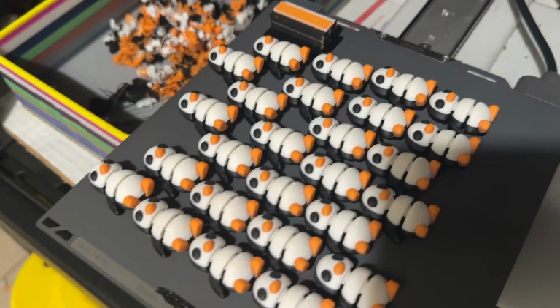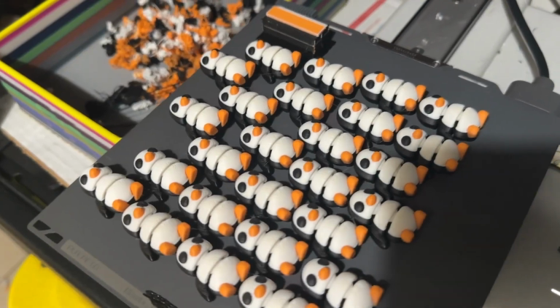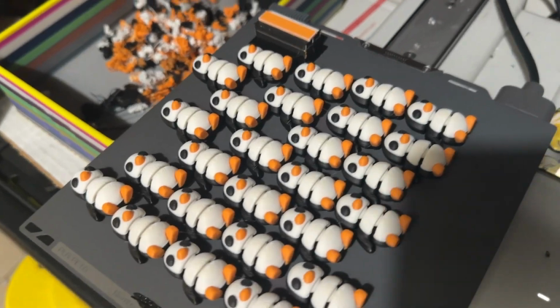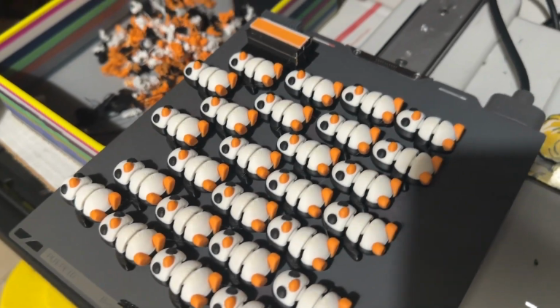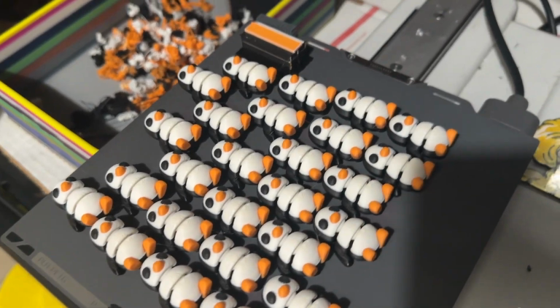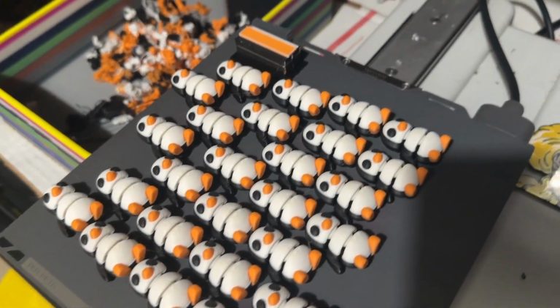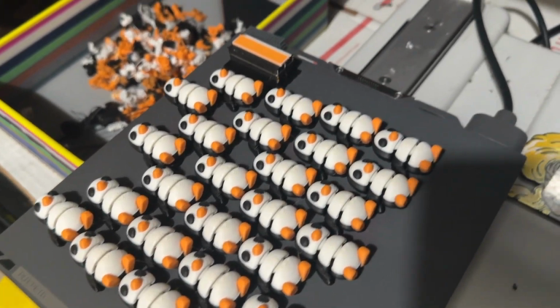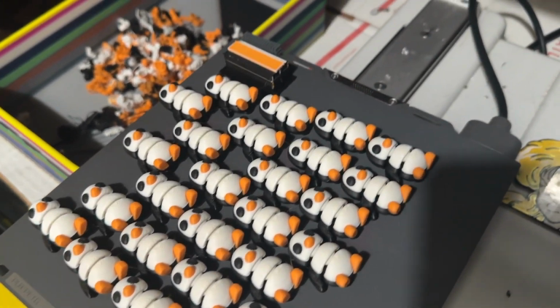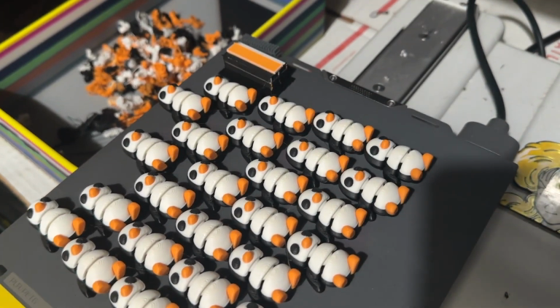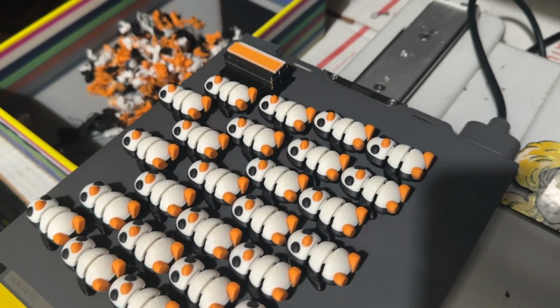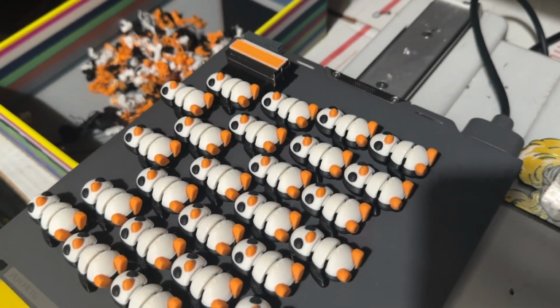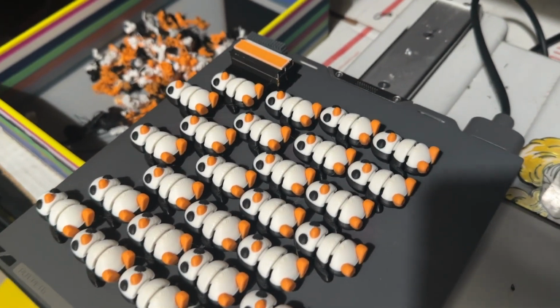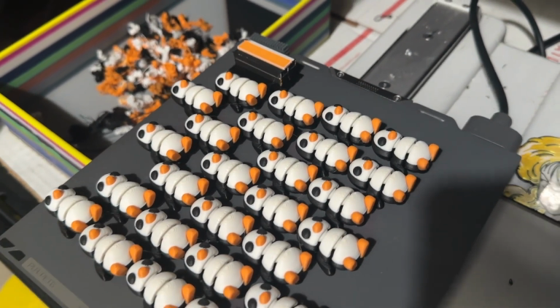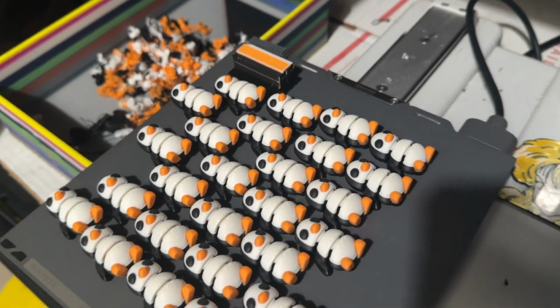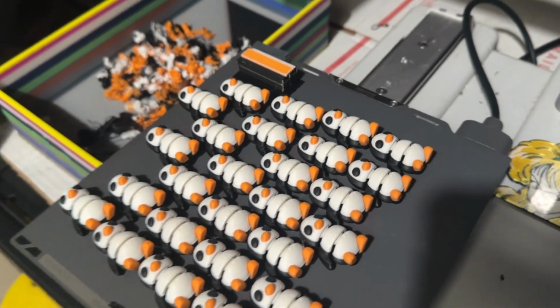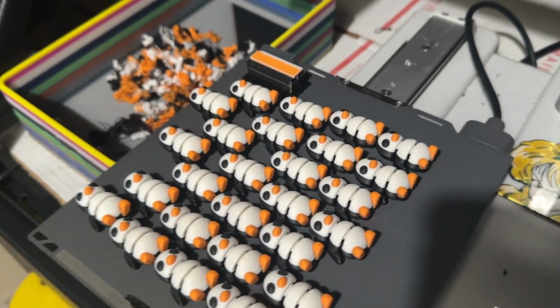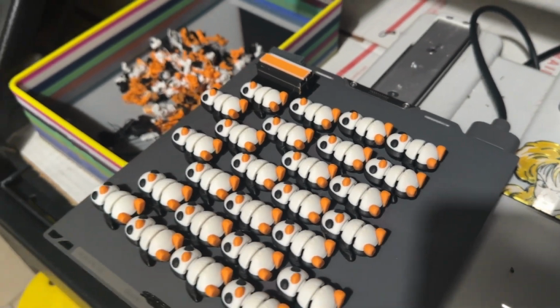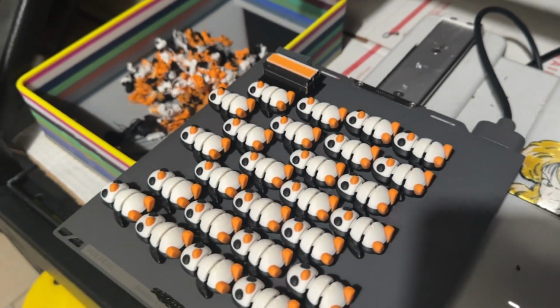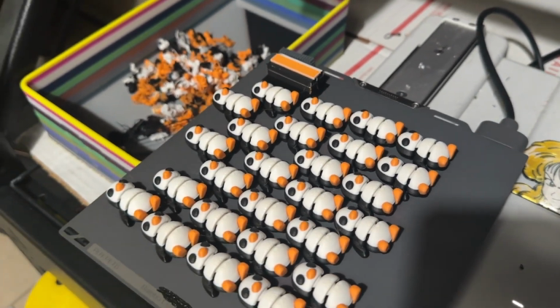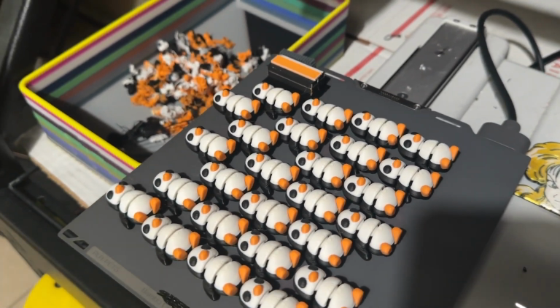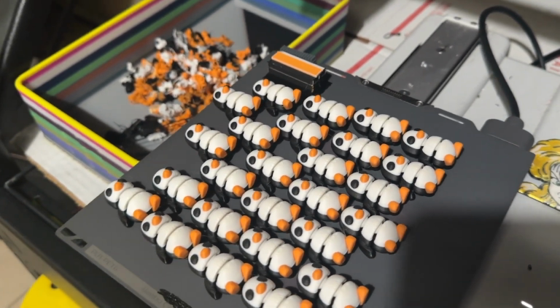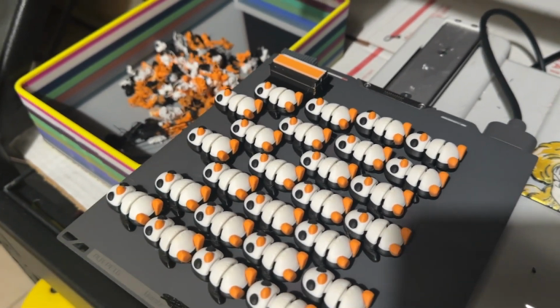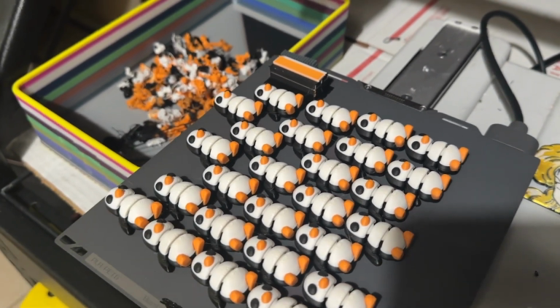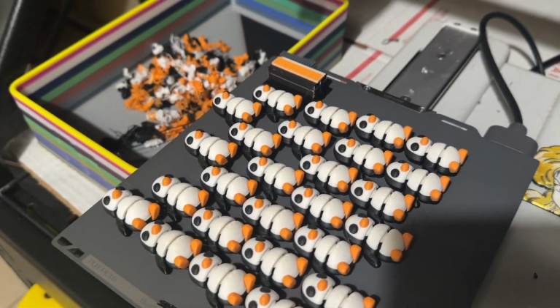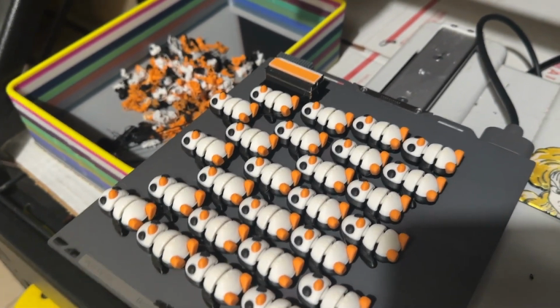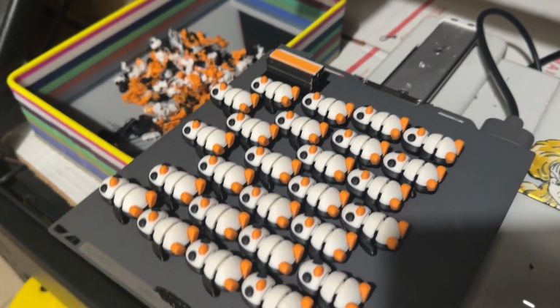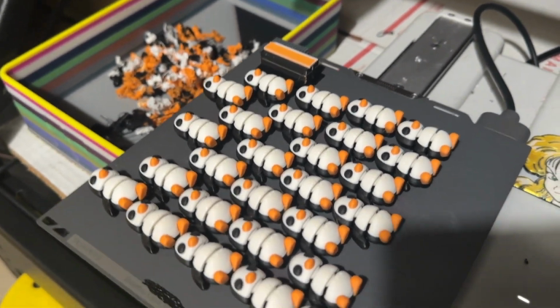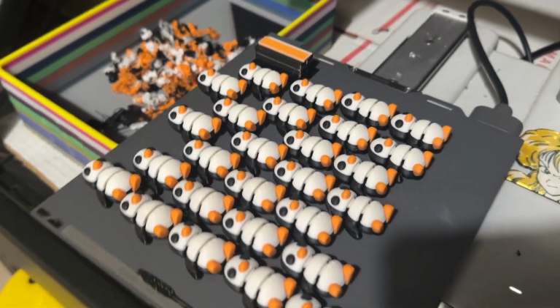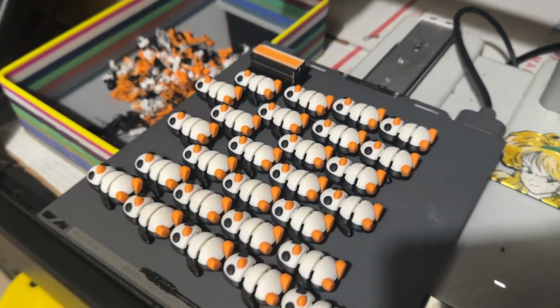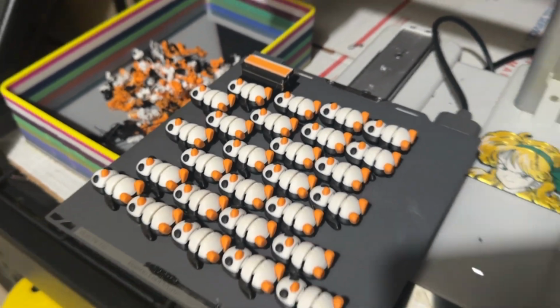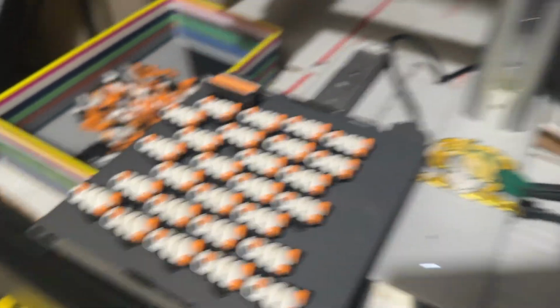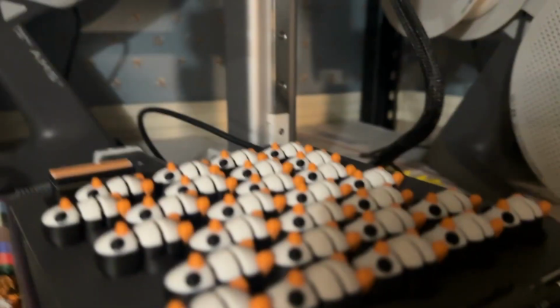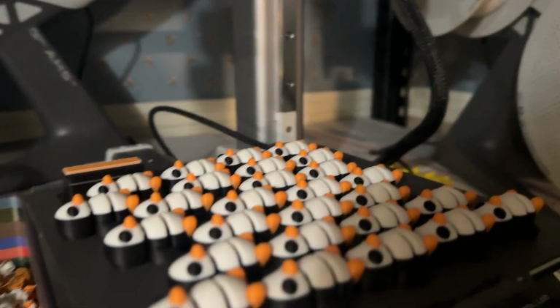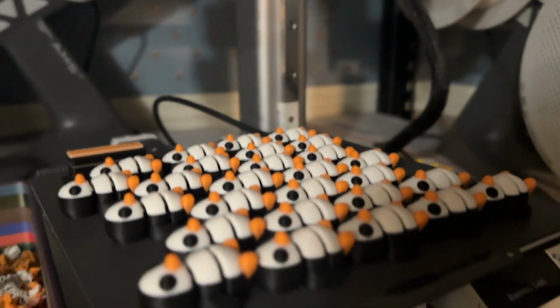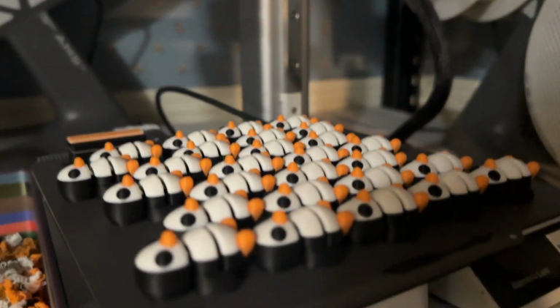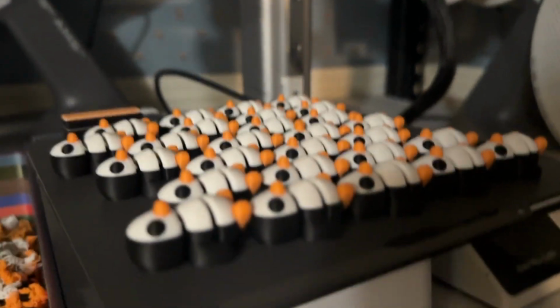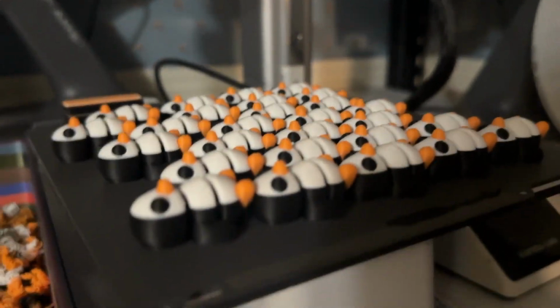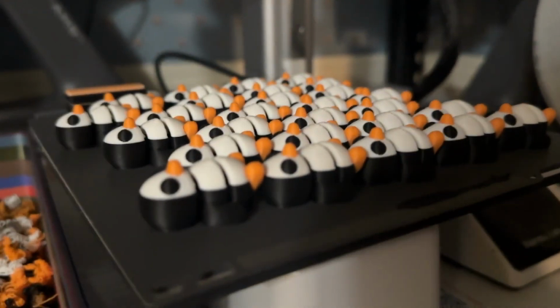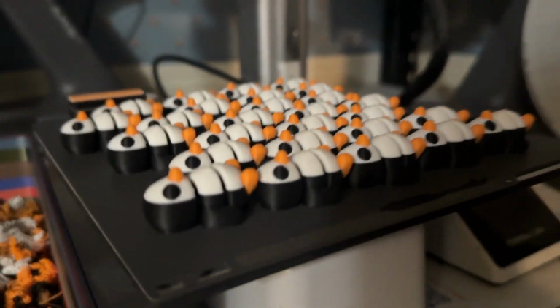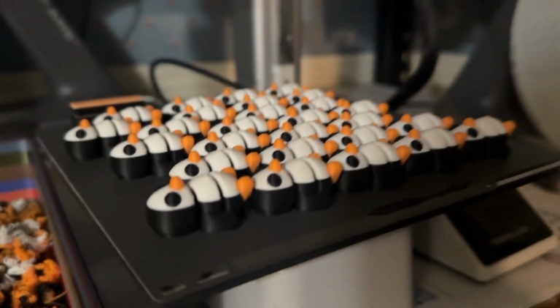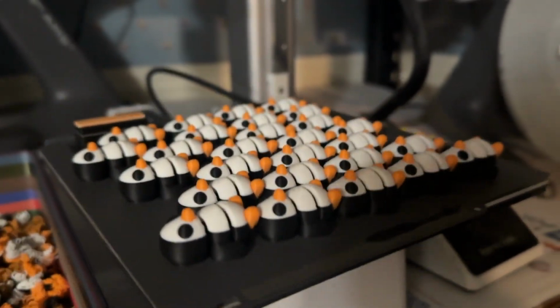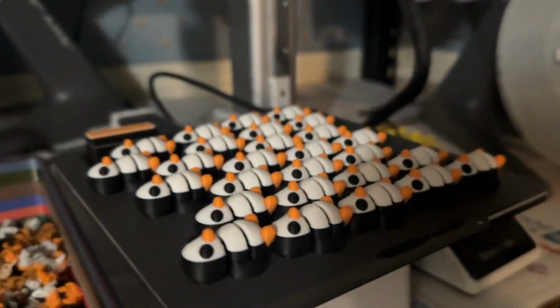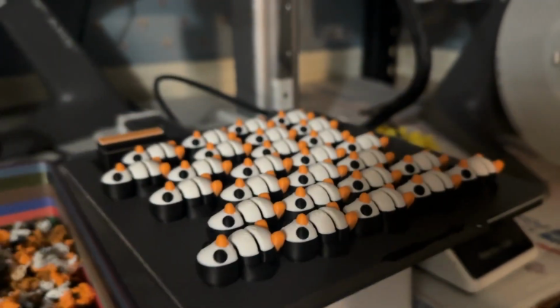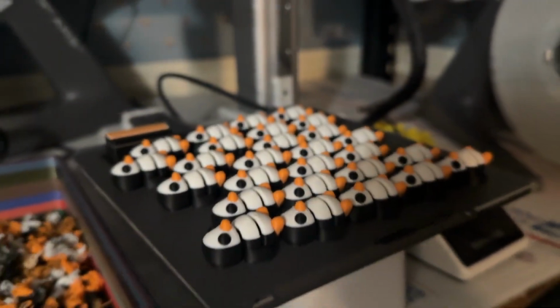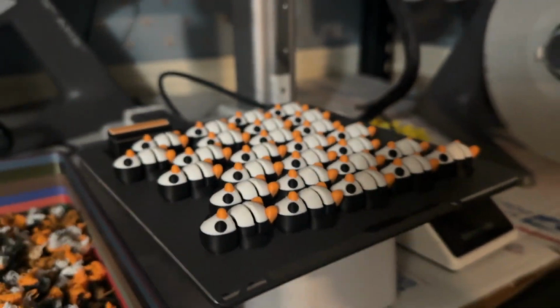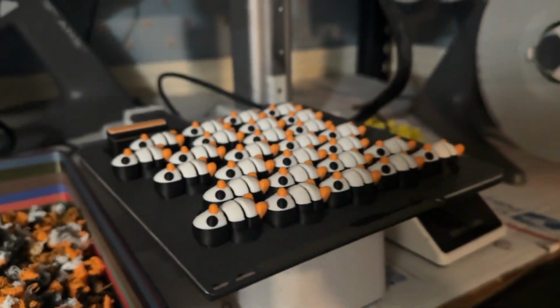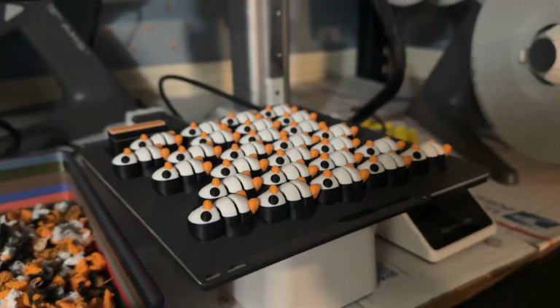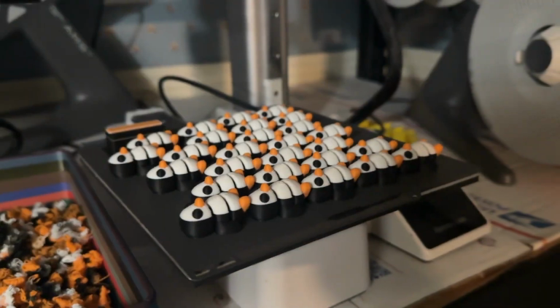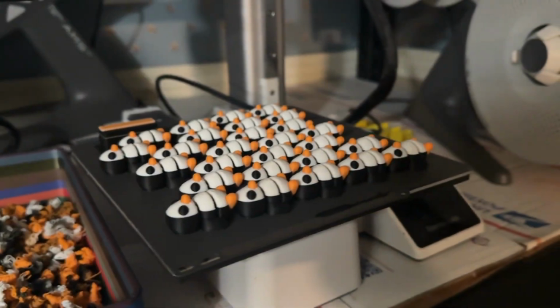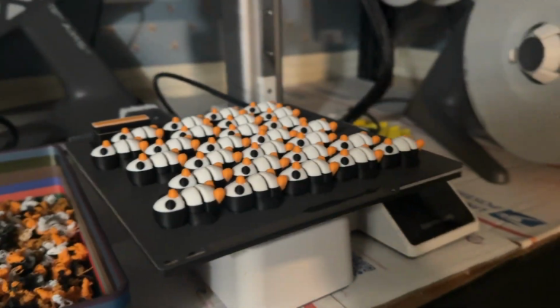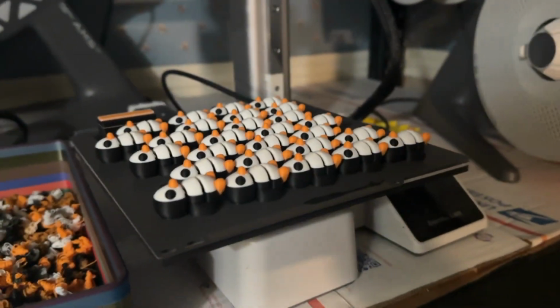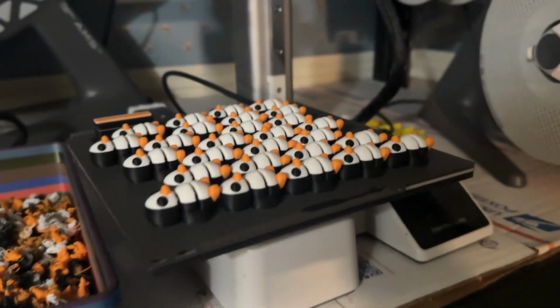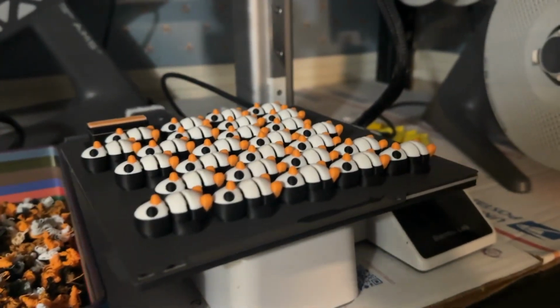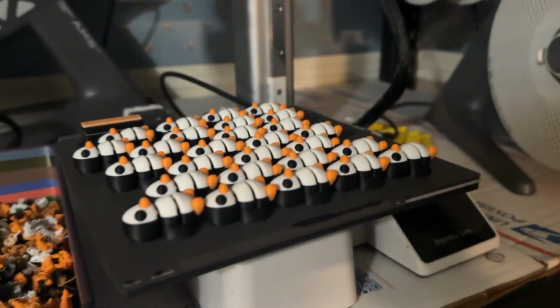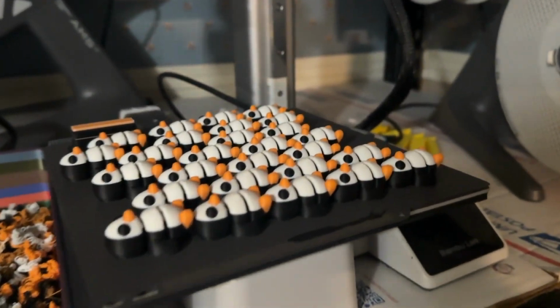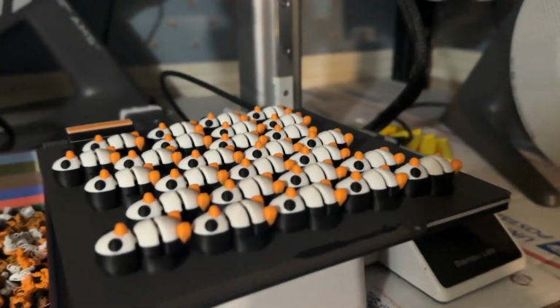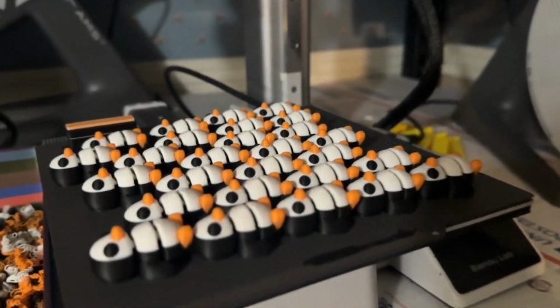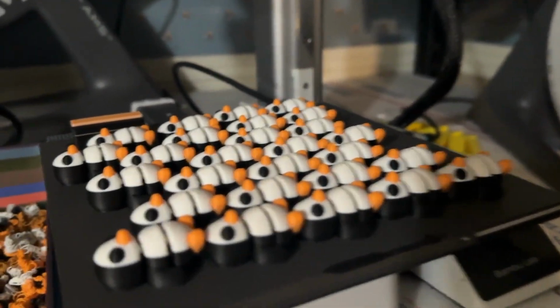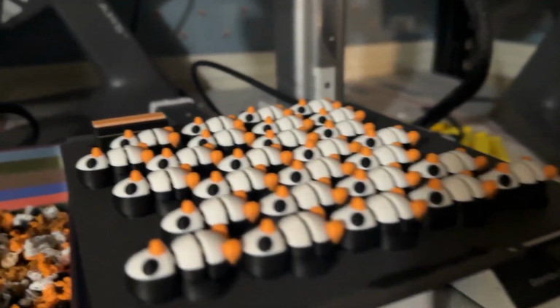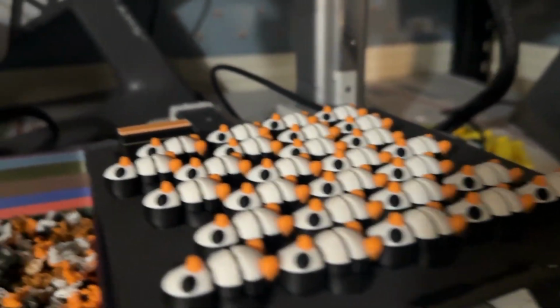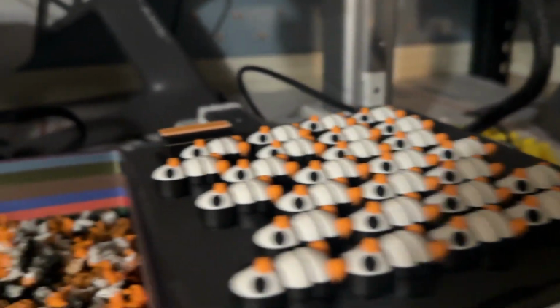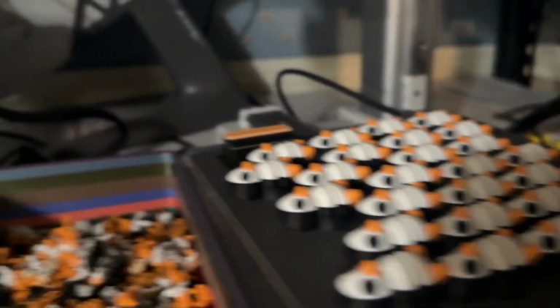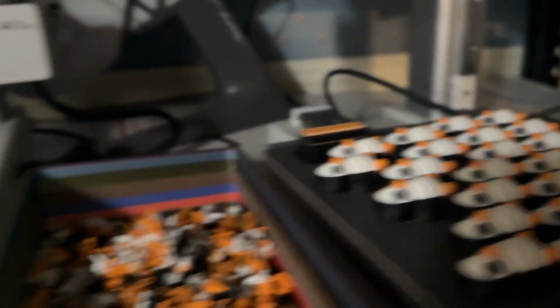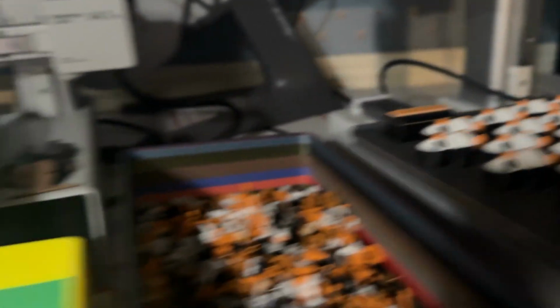Welcome to the start of the family print project vlog. We have some finished penguins from the last set, and we actually have a little bit extra for our own pocket piece because we do need some.